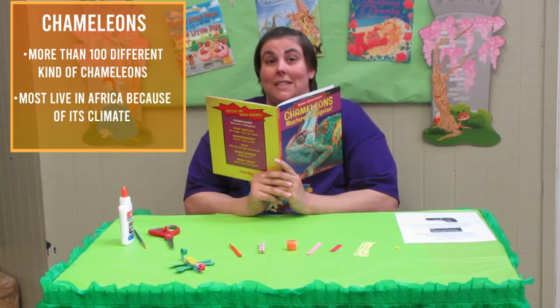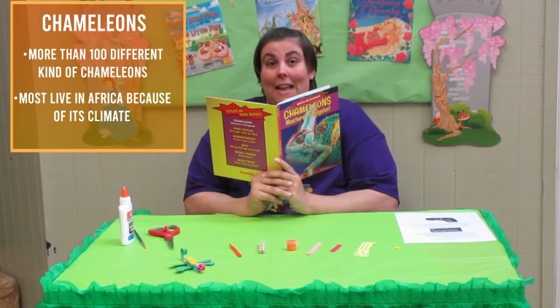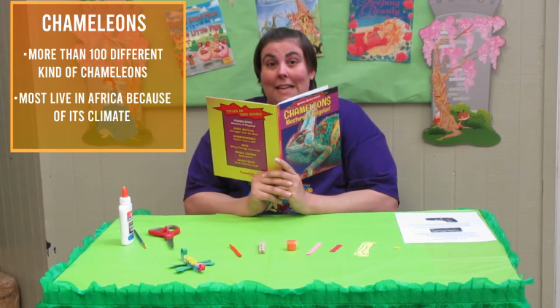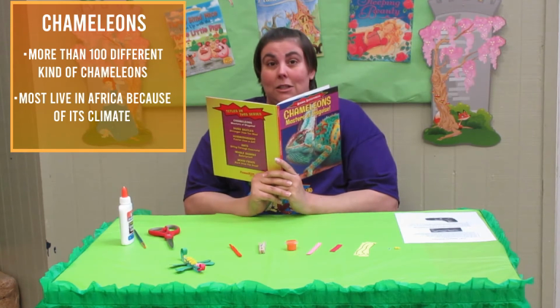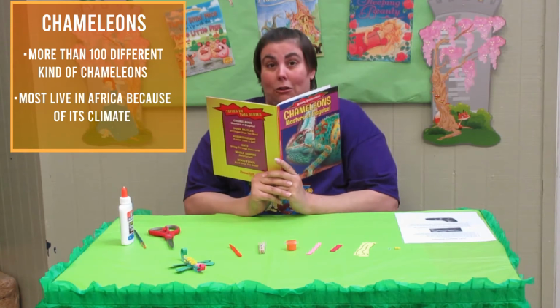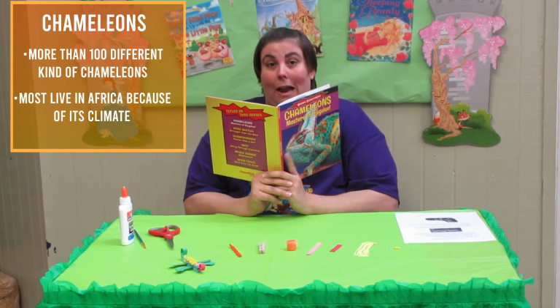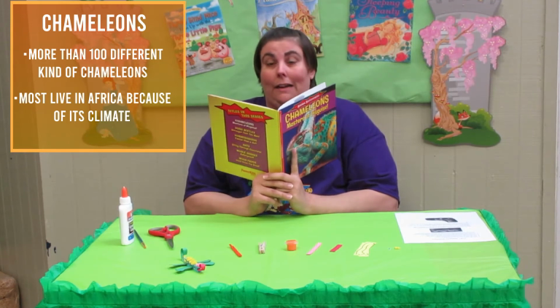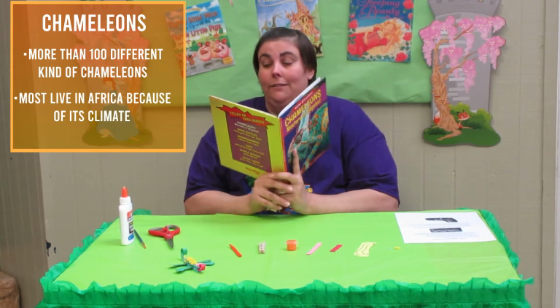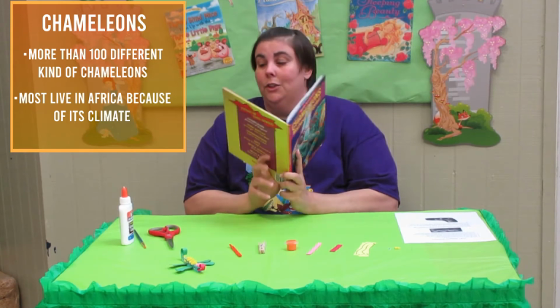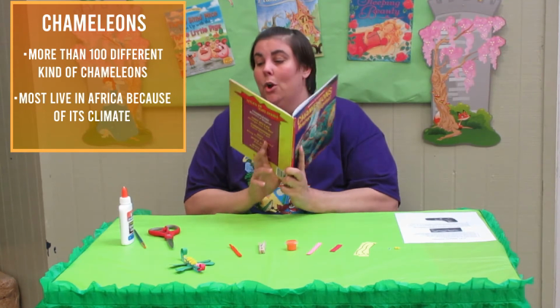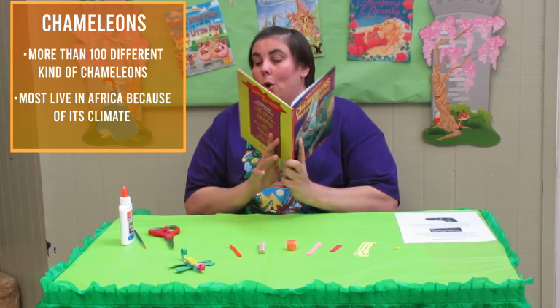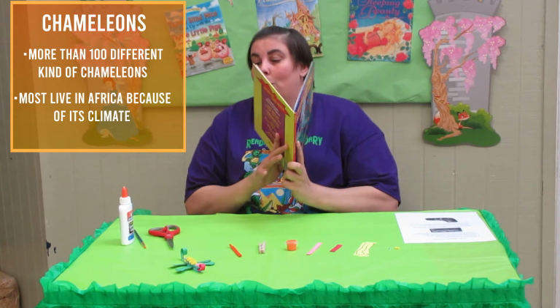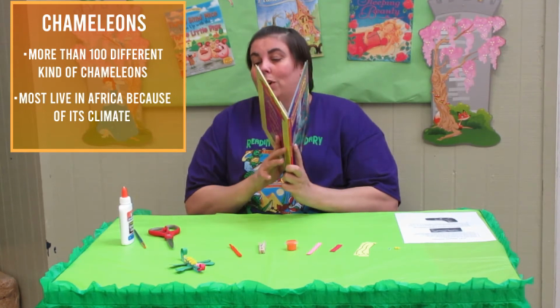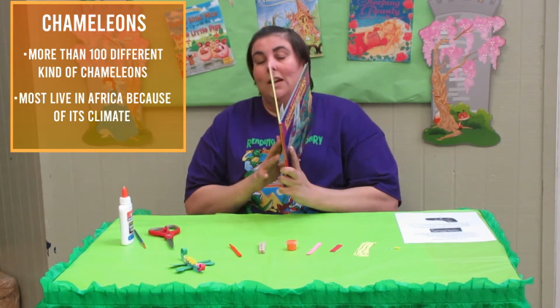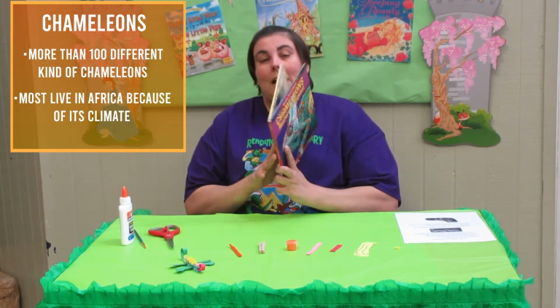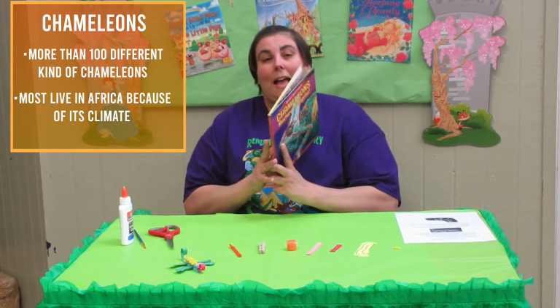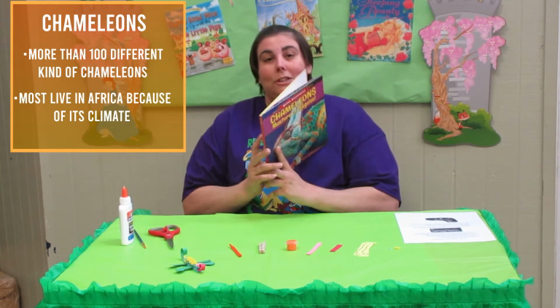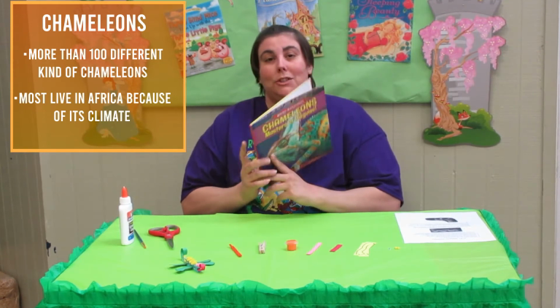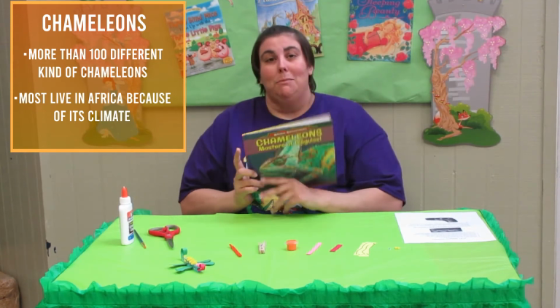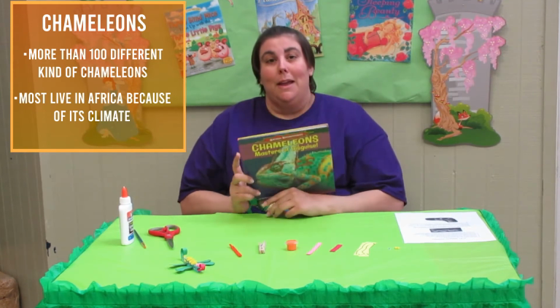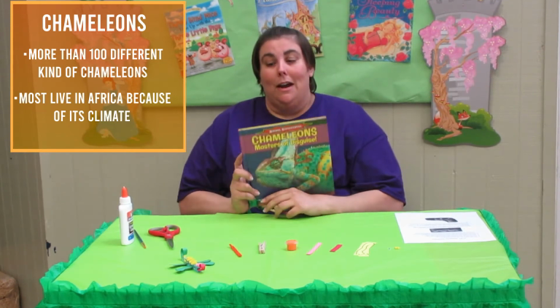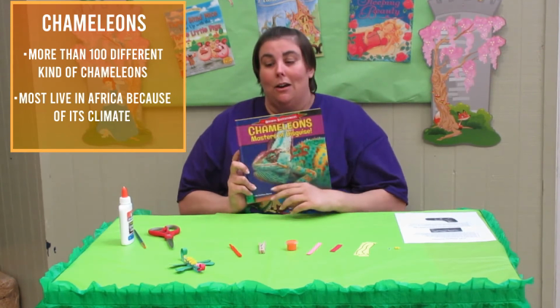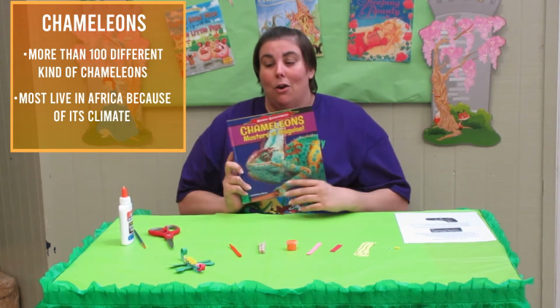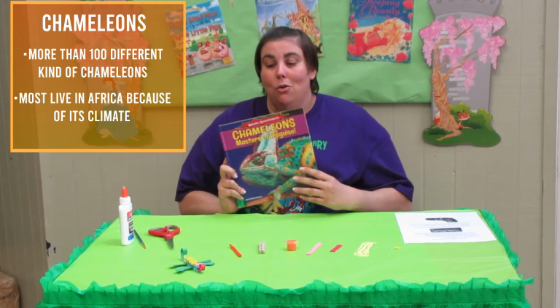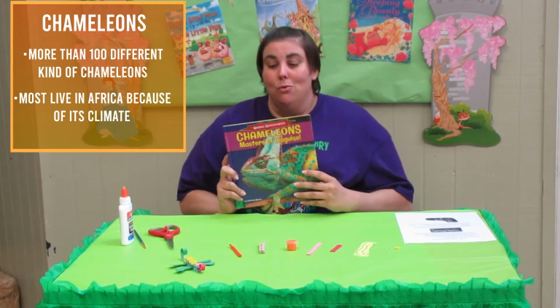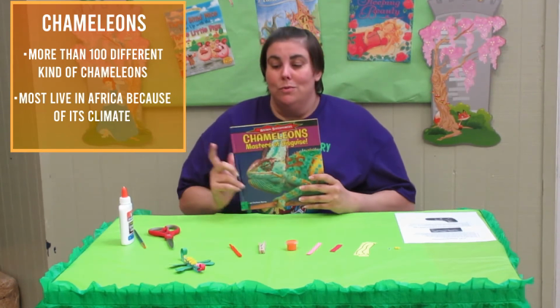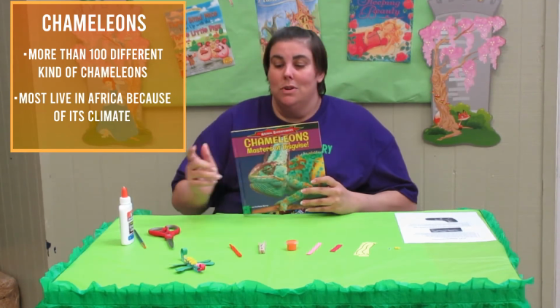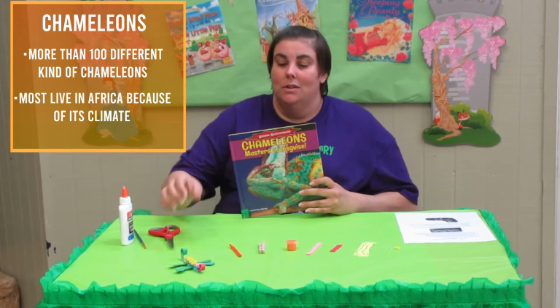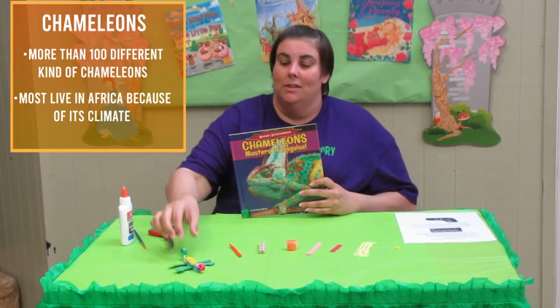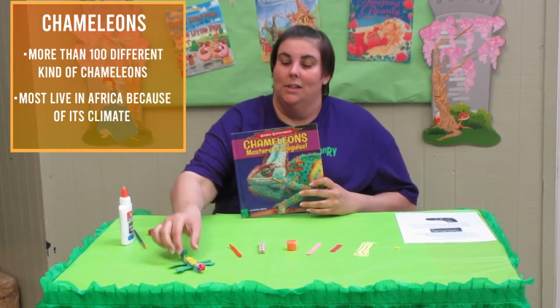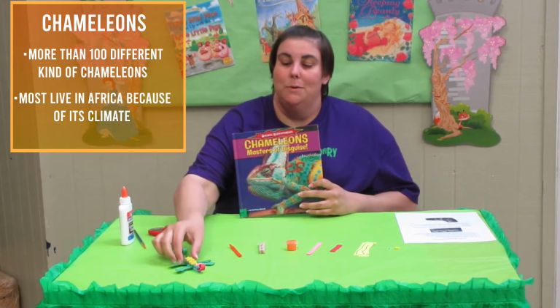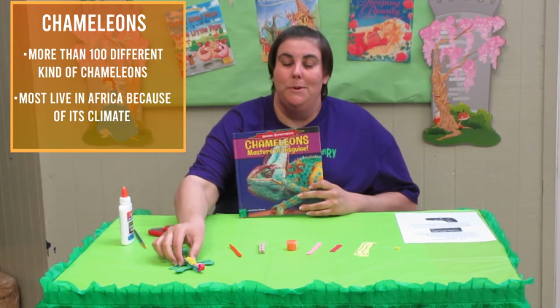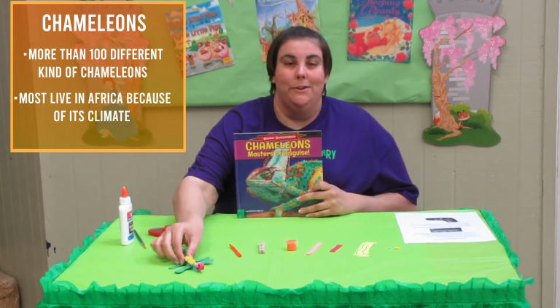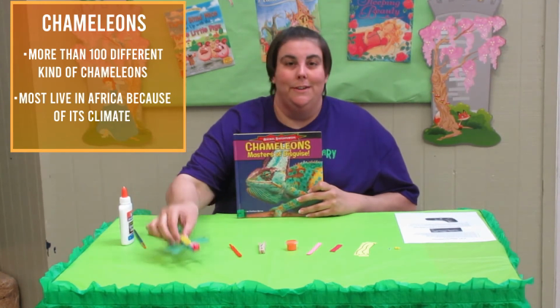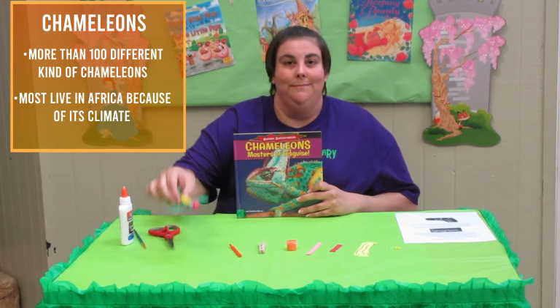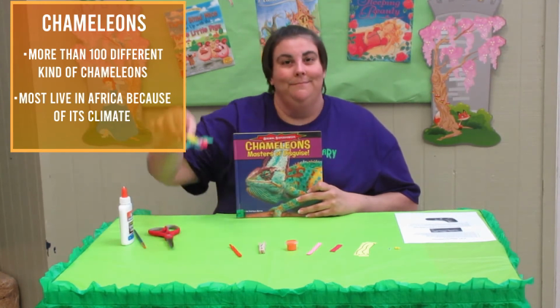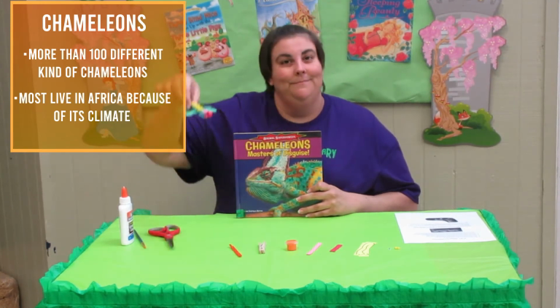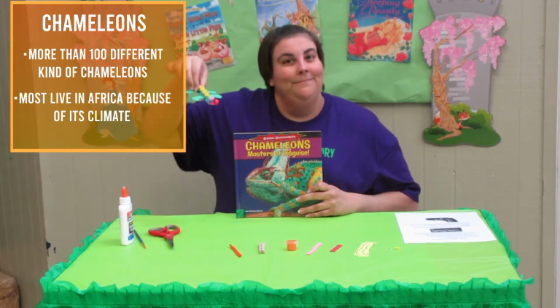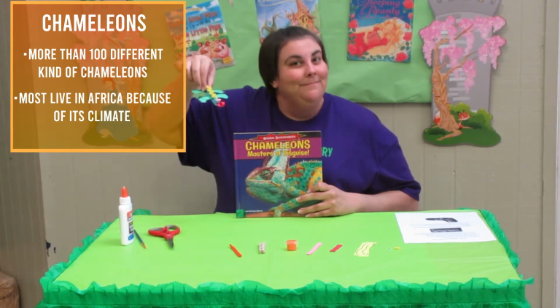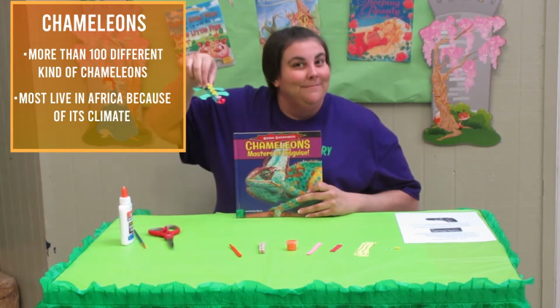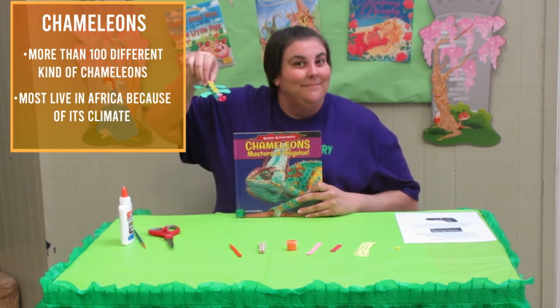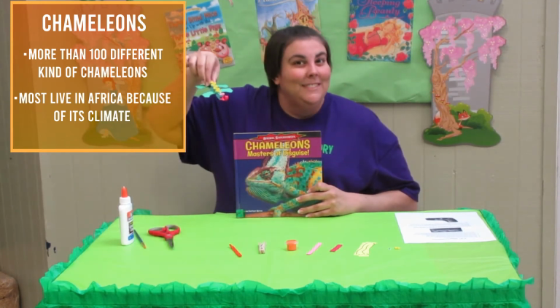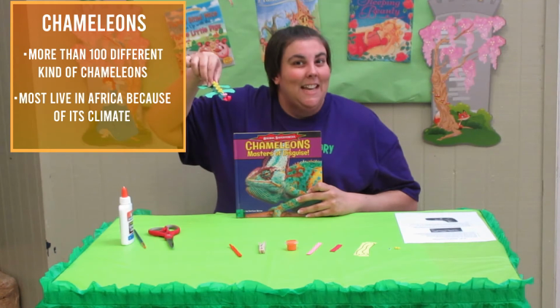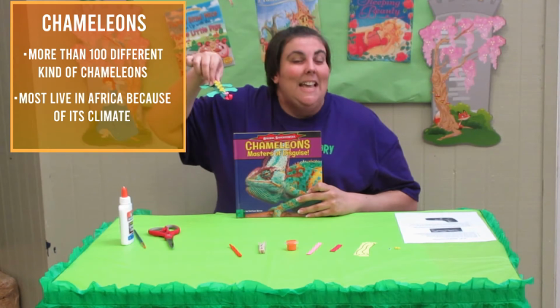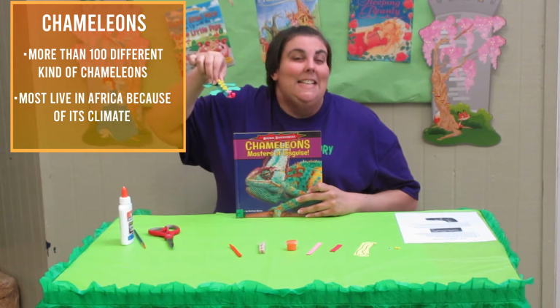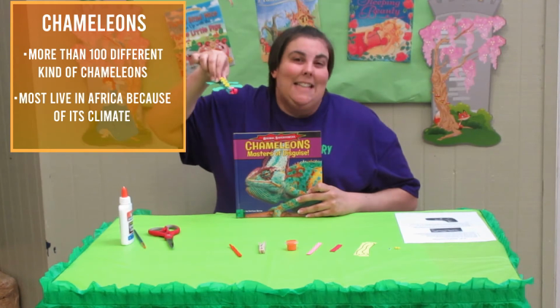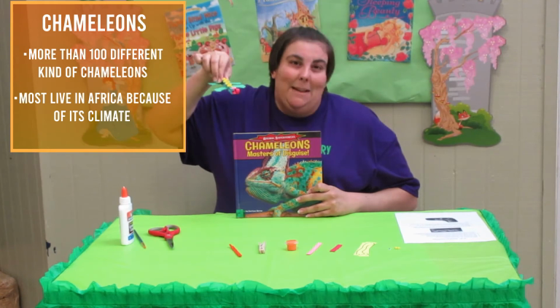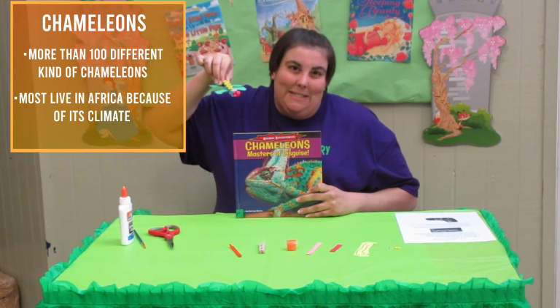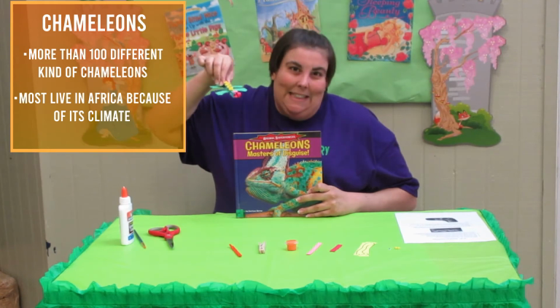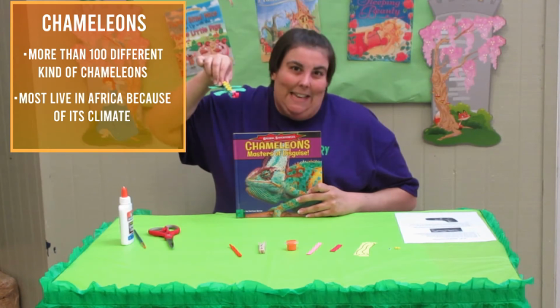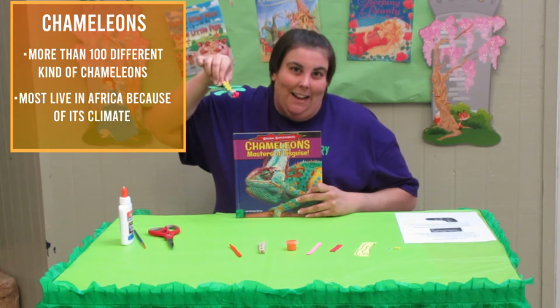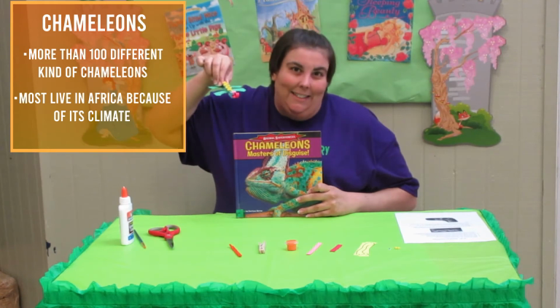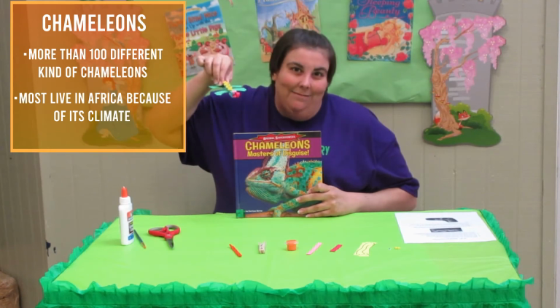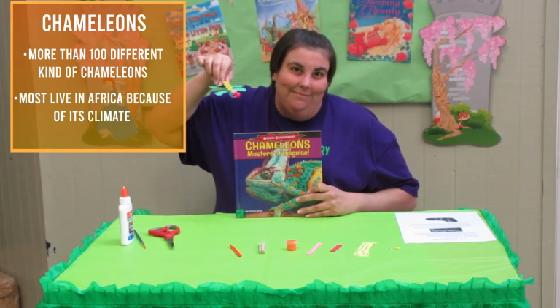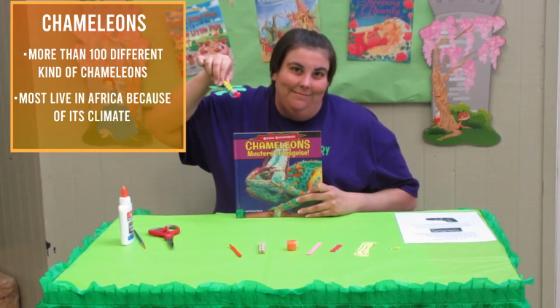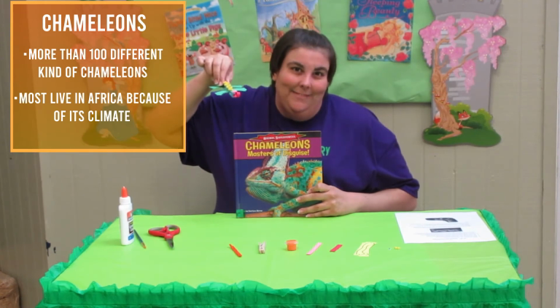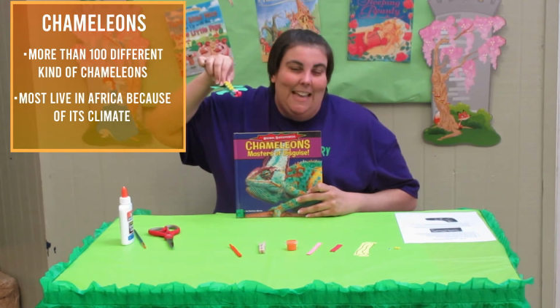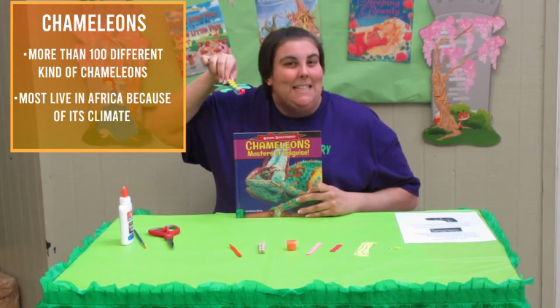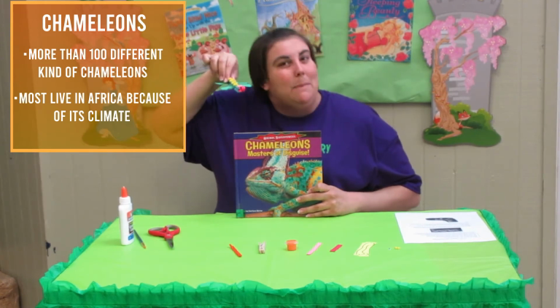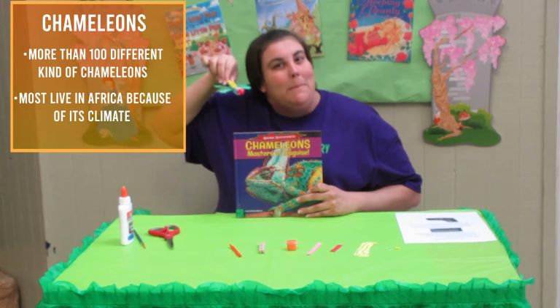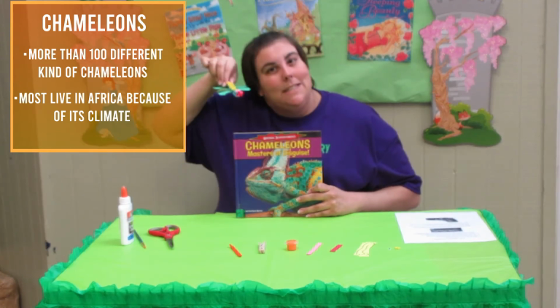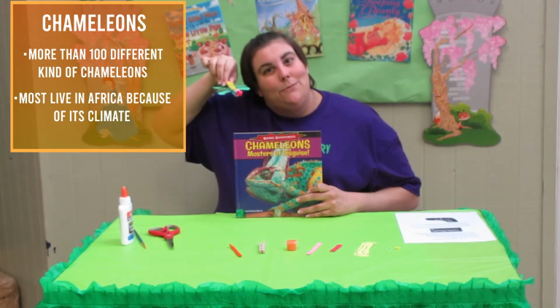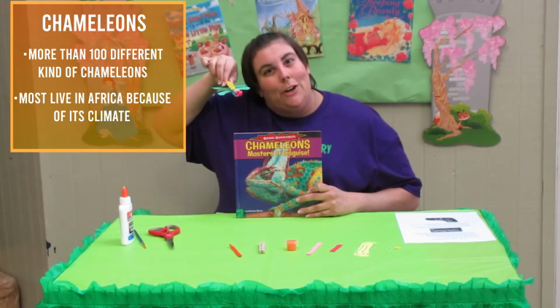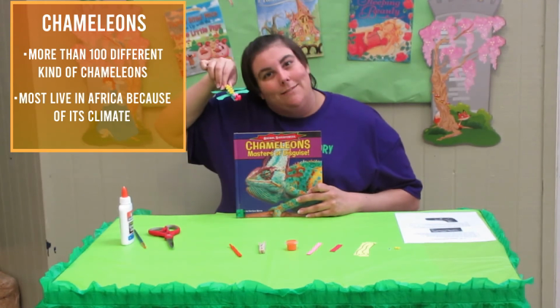So for today's craft, we're going to actually make our own chameleon. His name is Leon. He's my best friend.